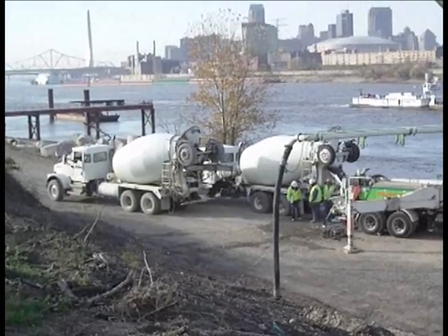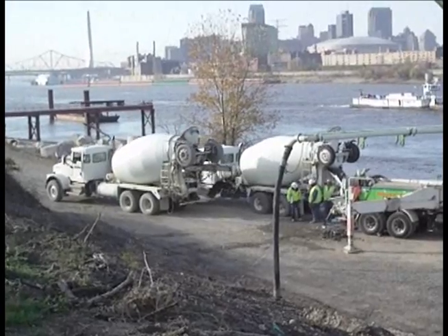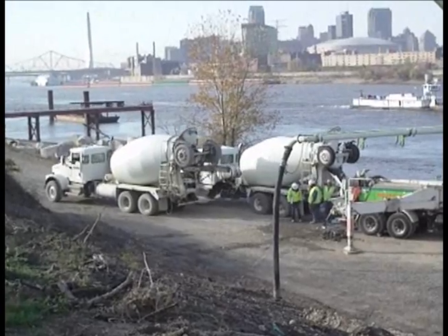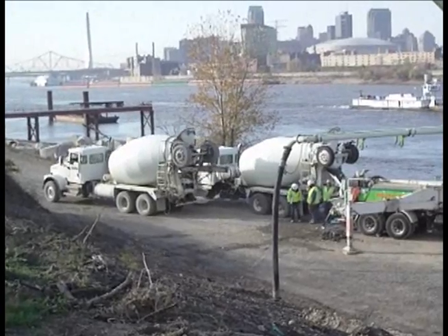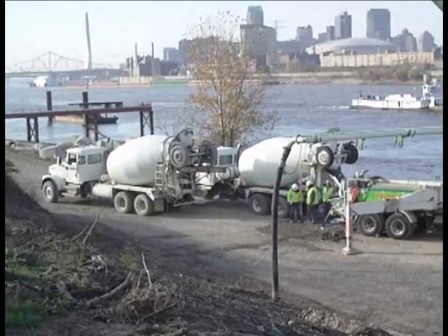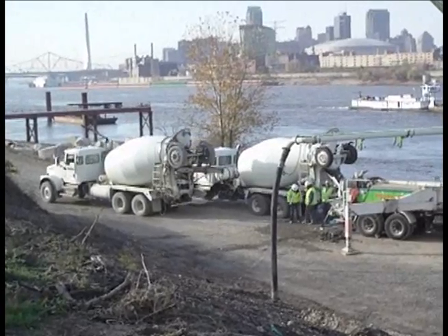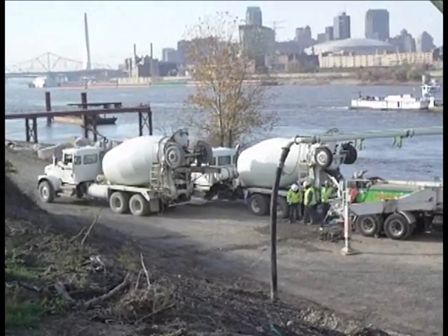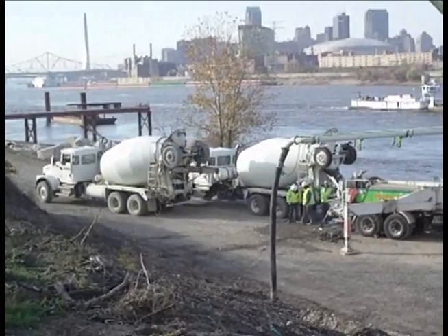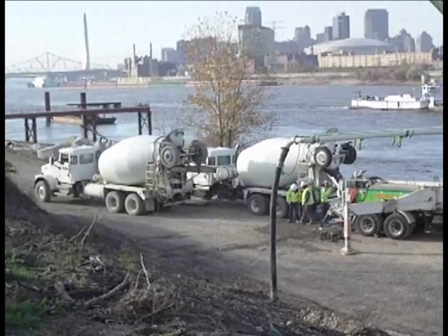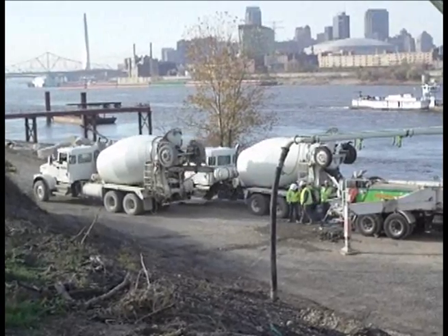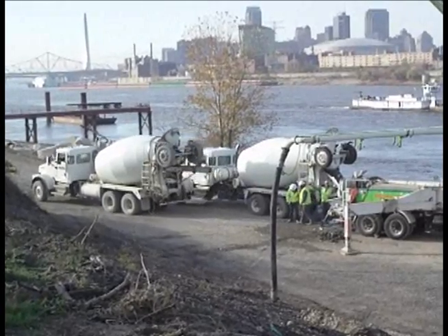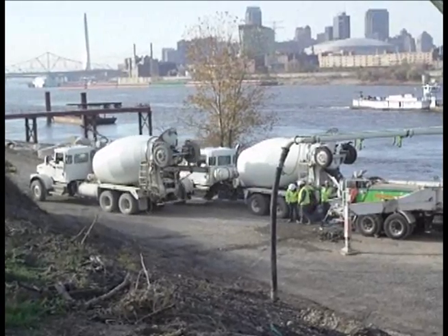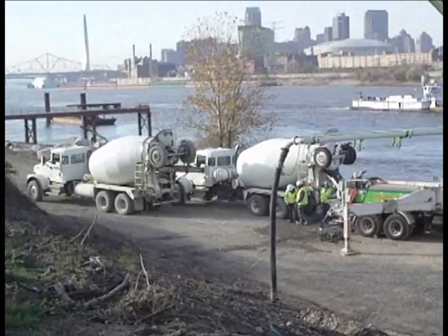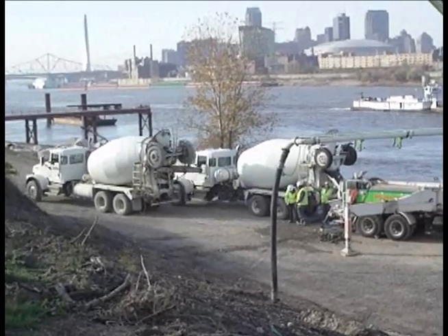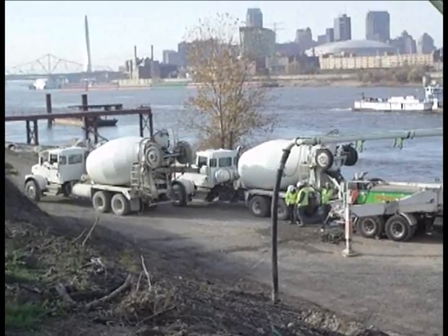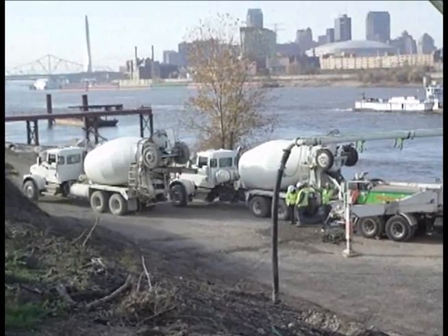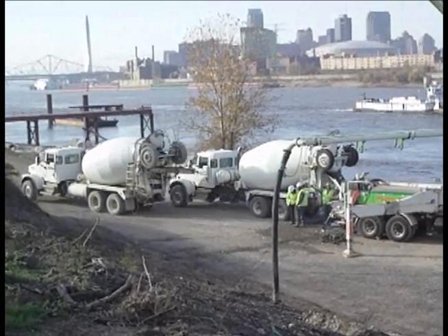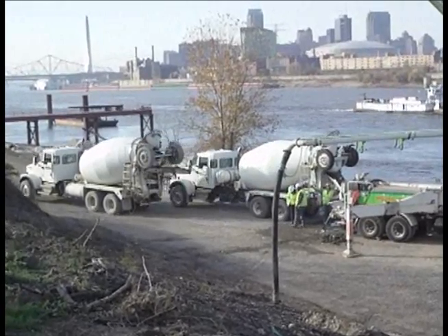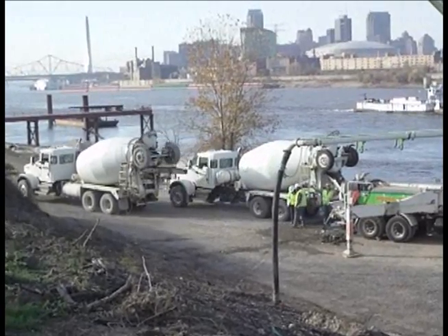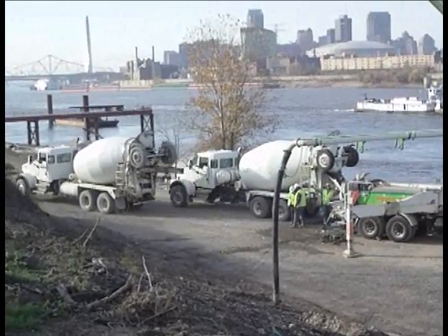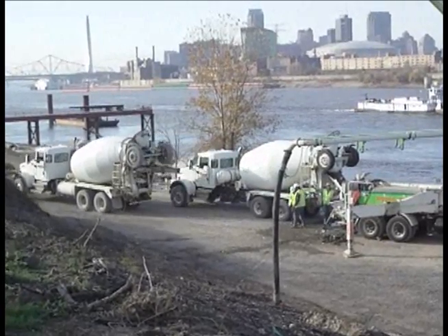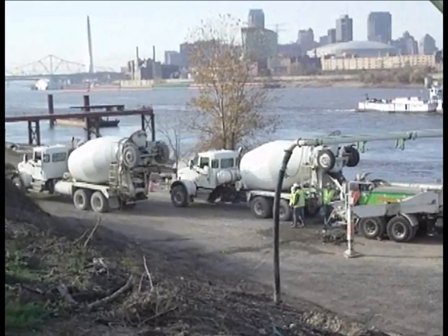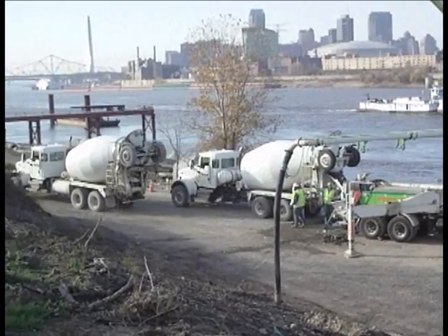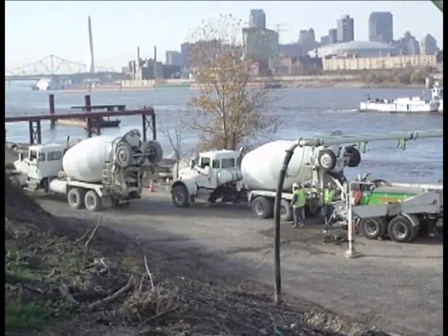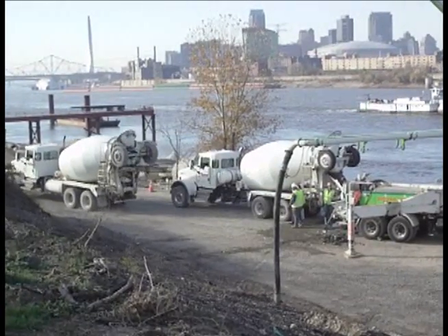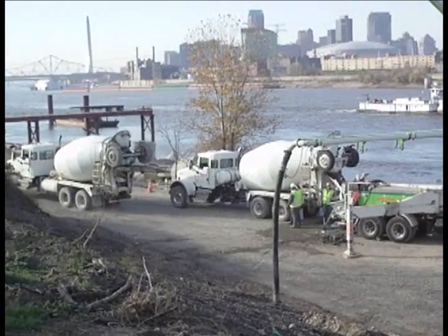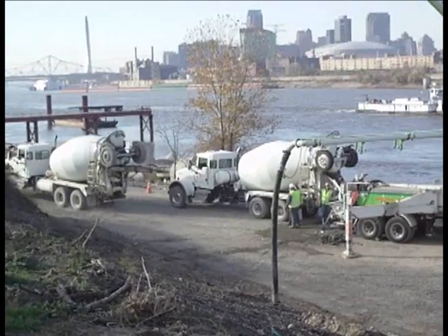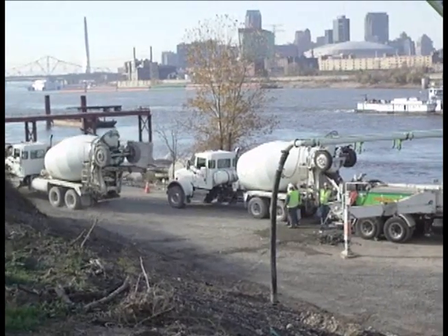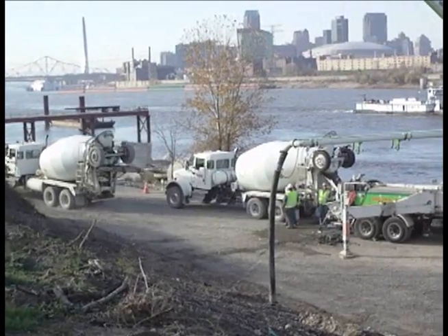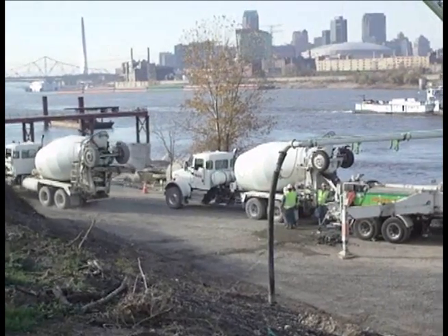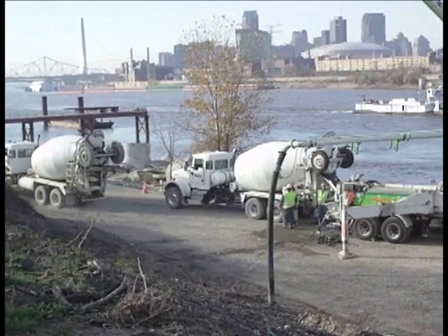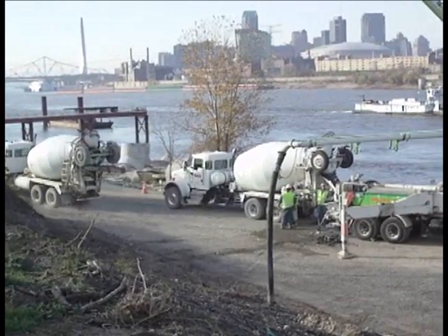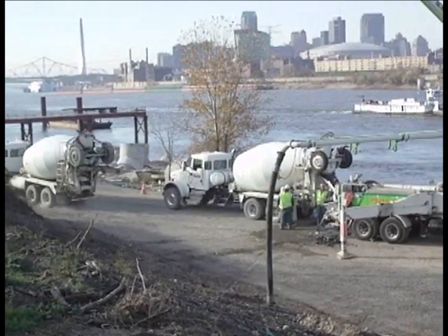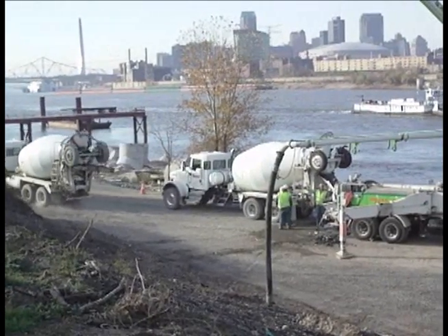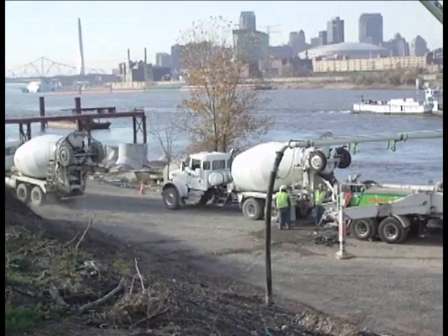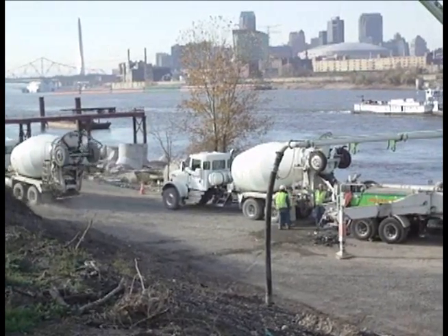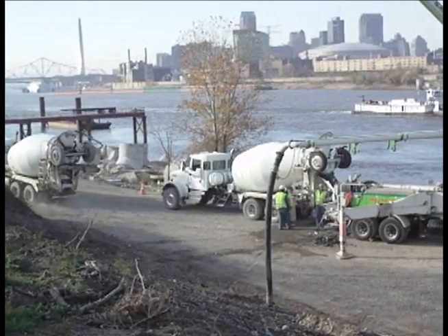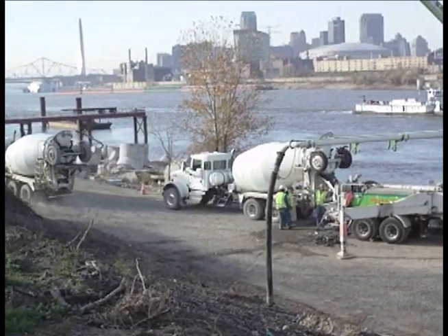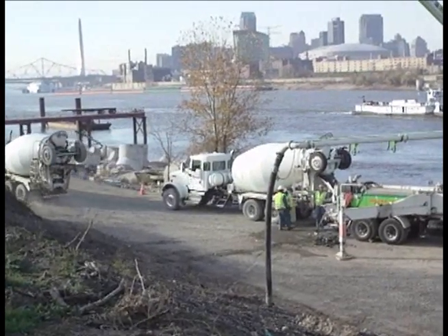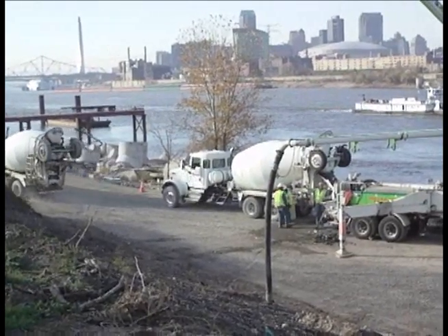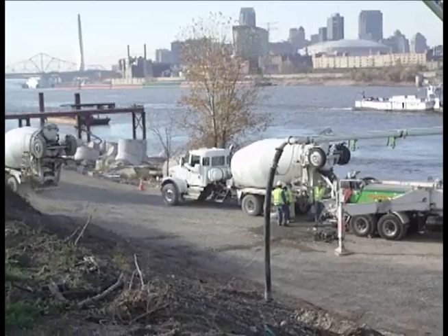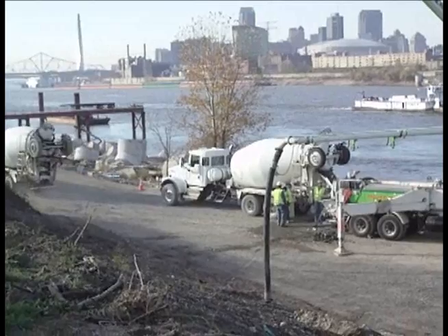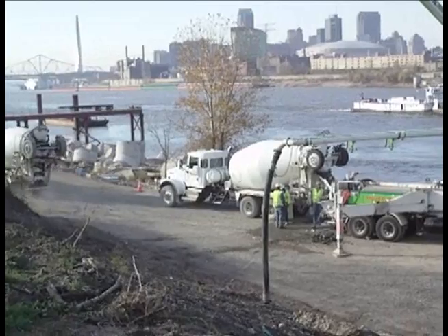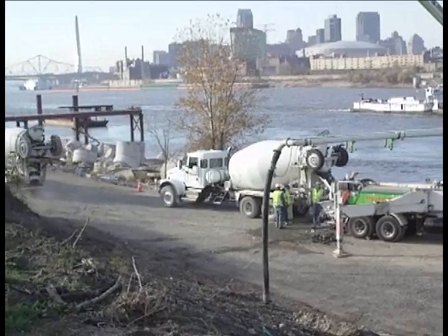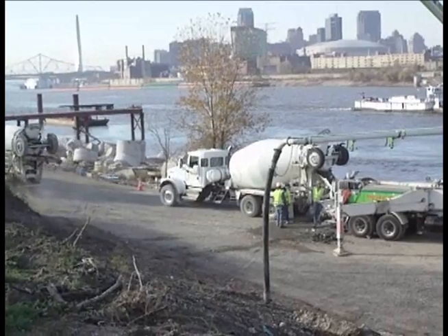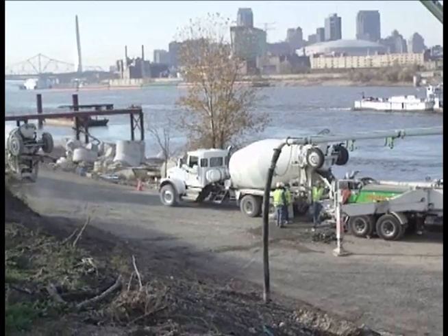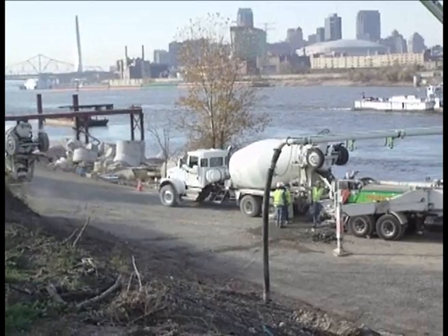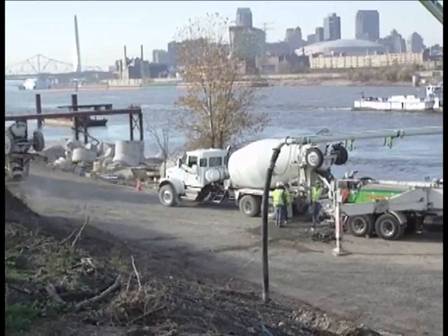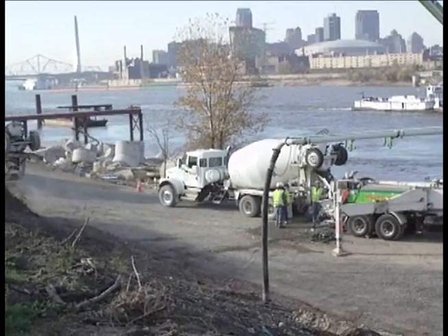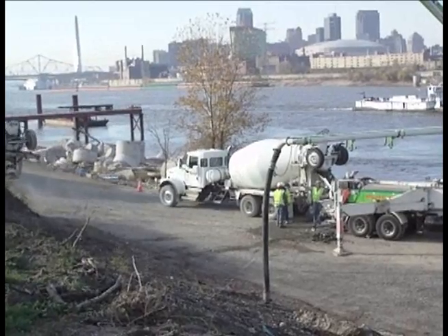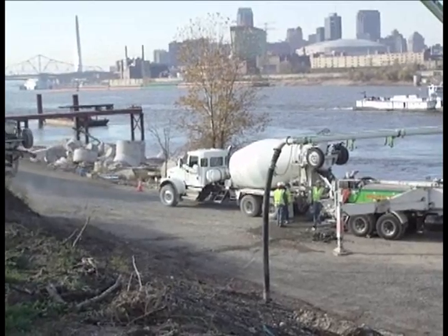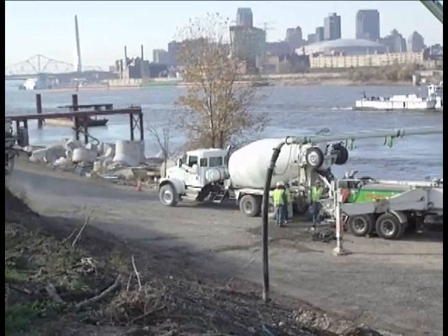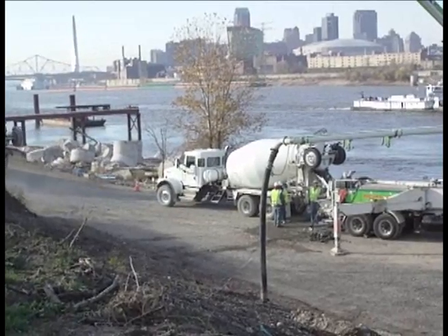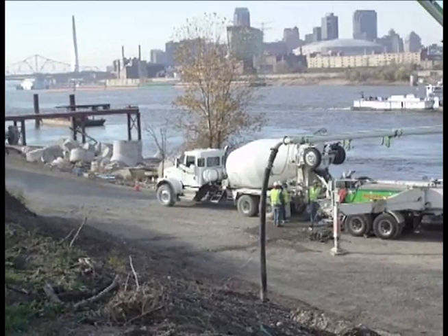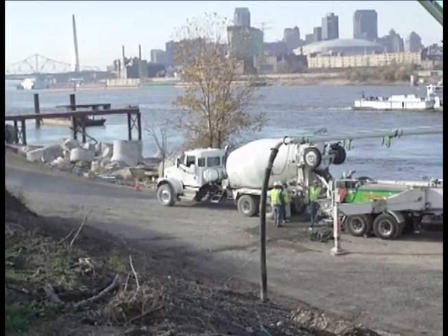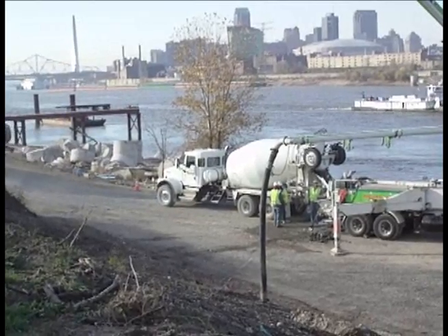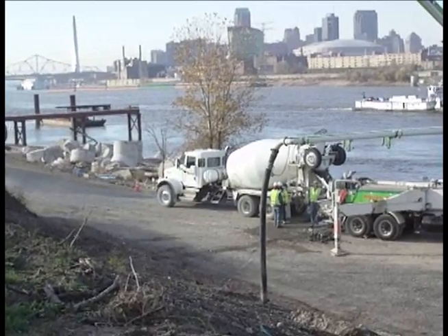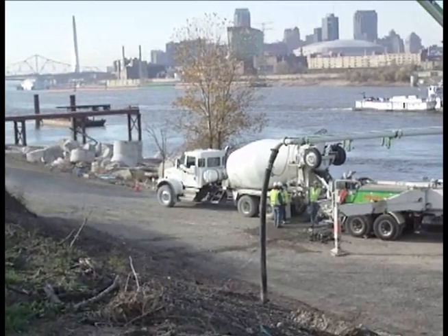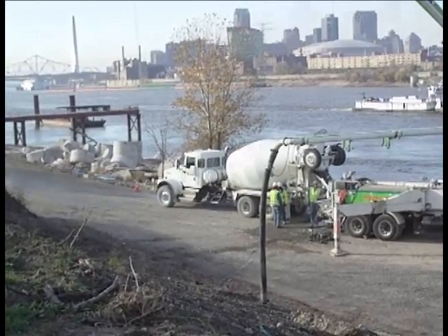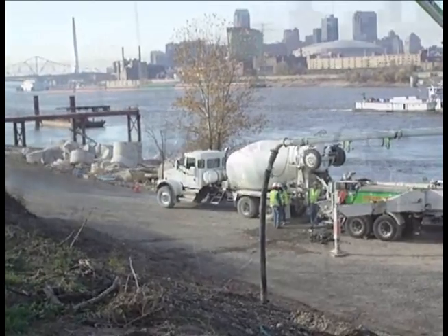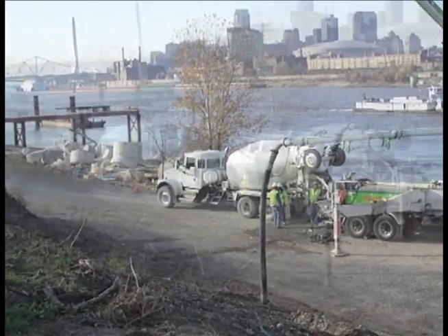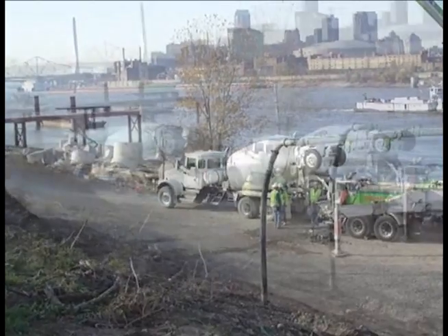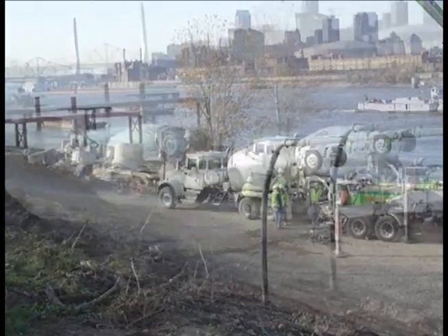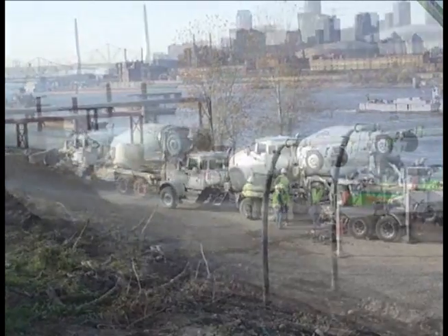During the 18-hour operation, crews poured nearly 200 cubic yards of concrete every hour.